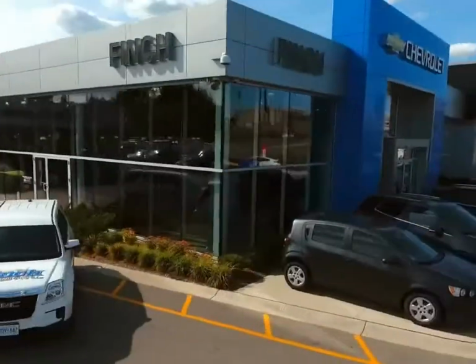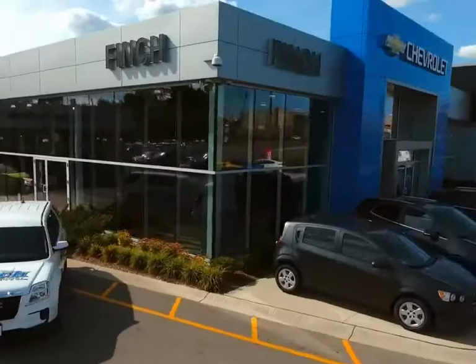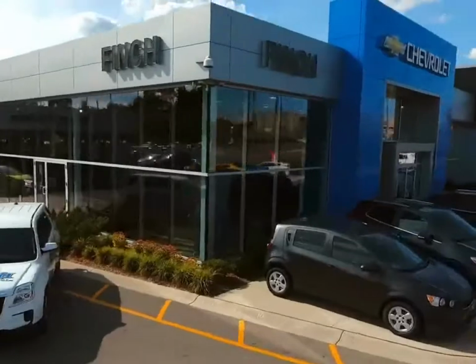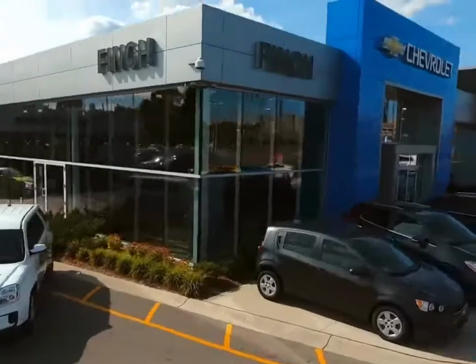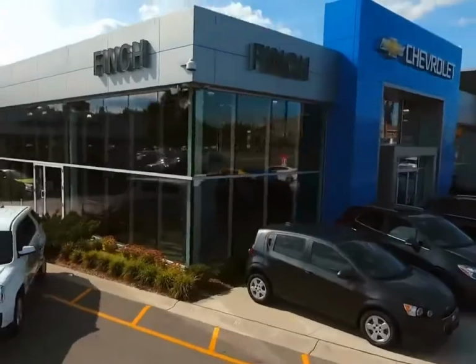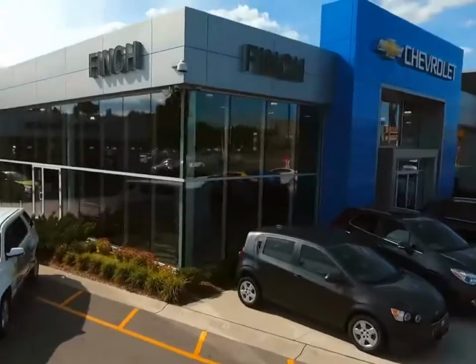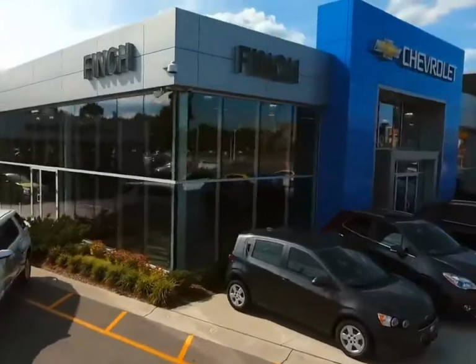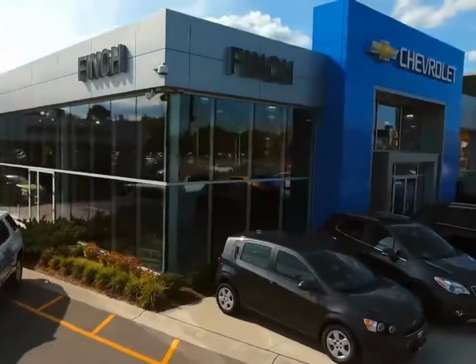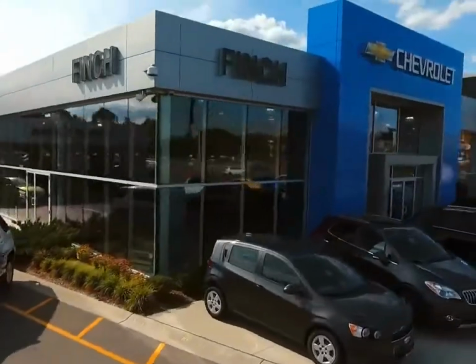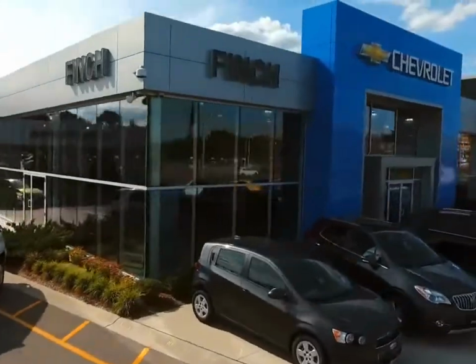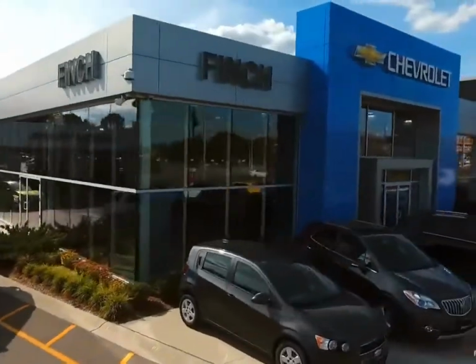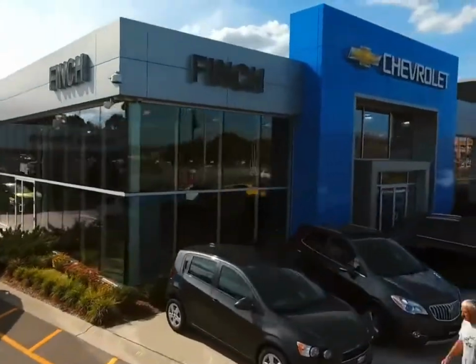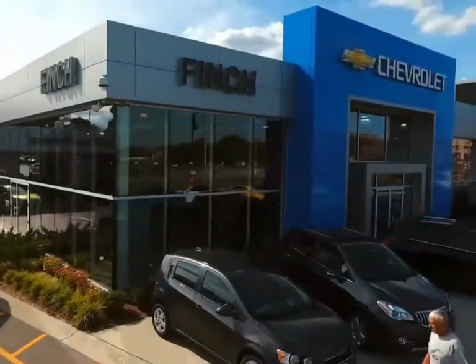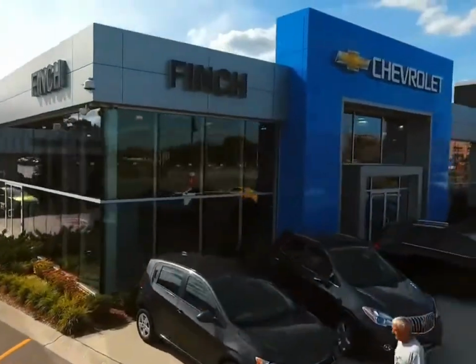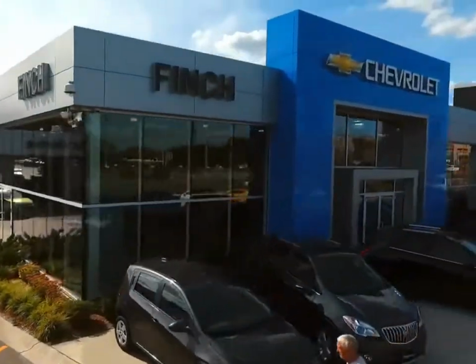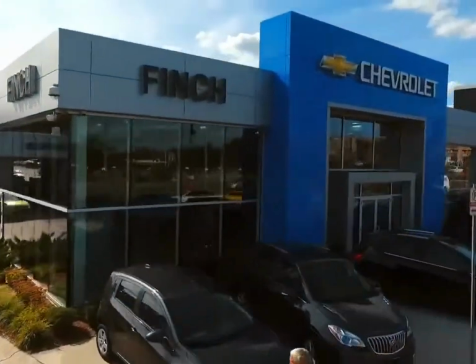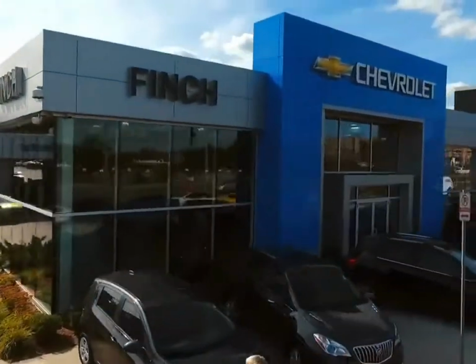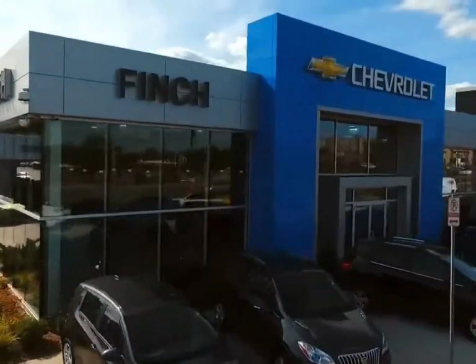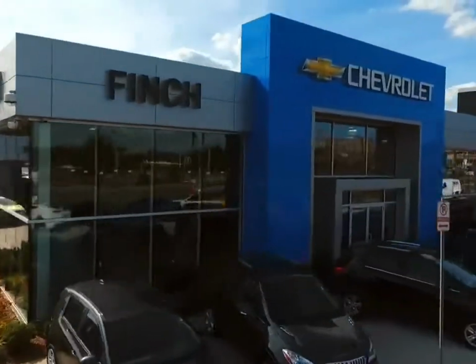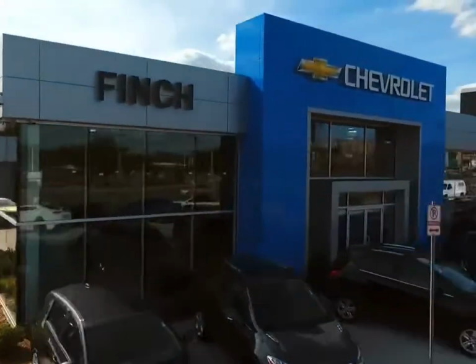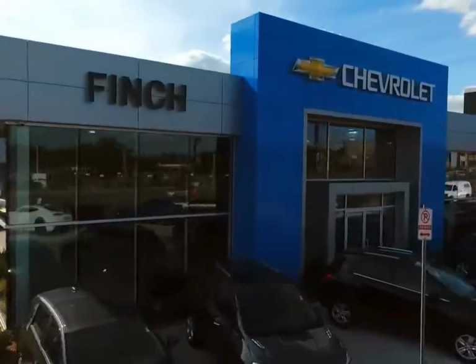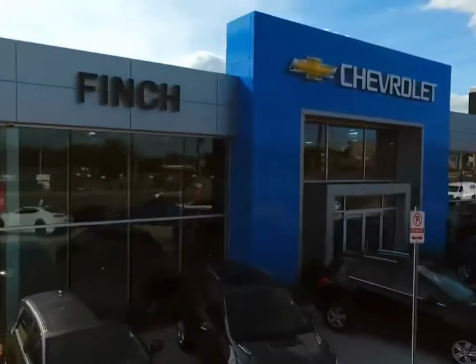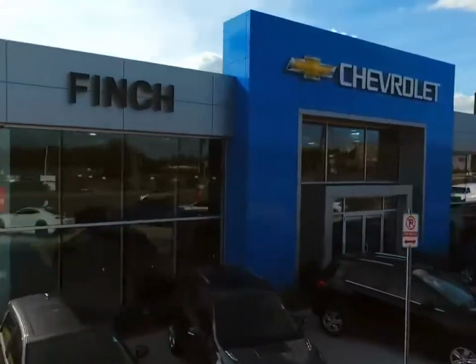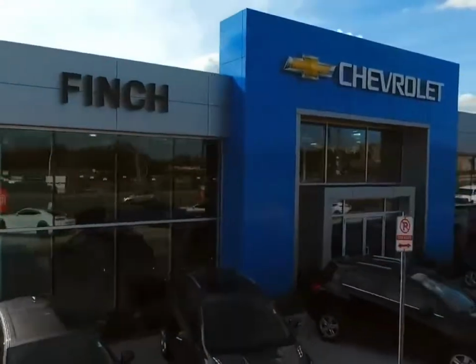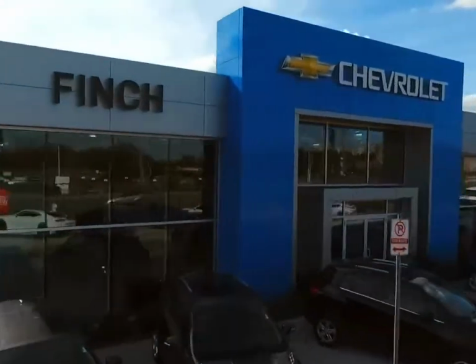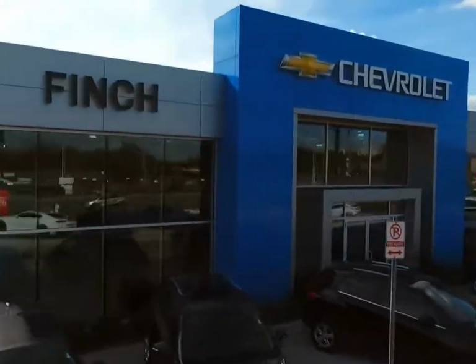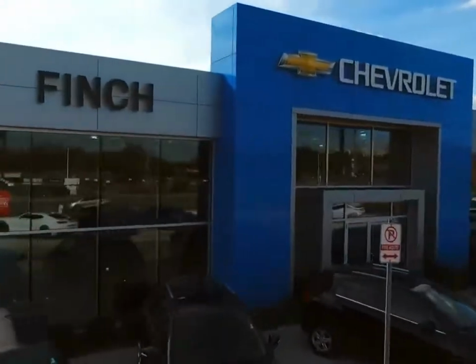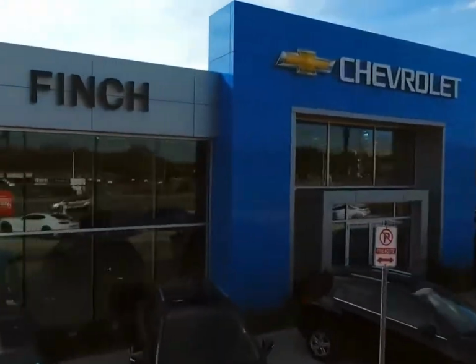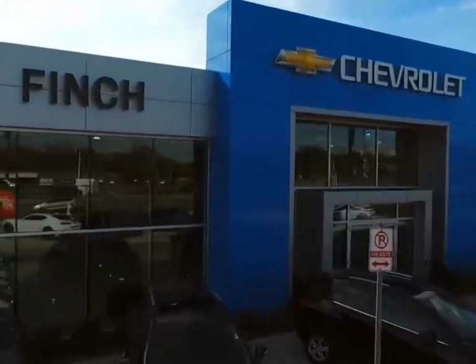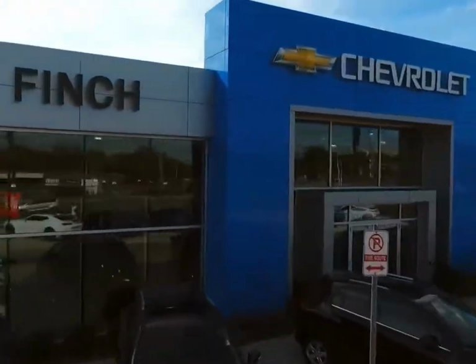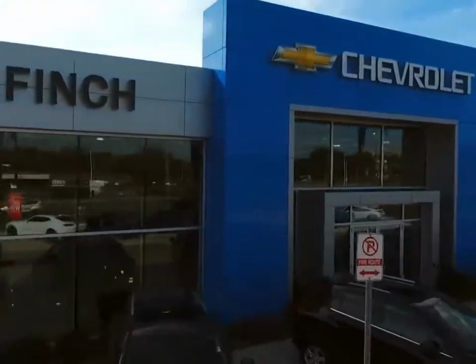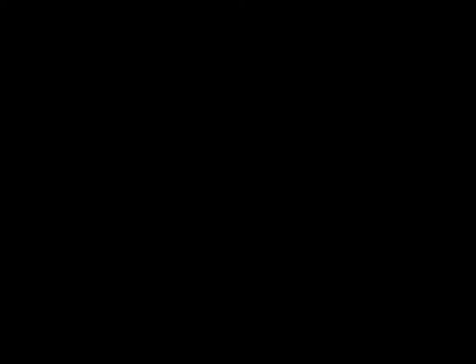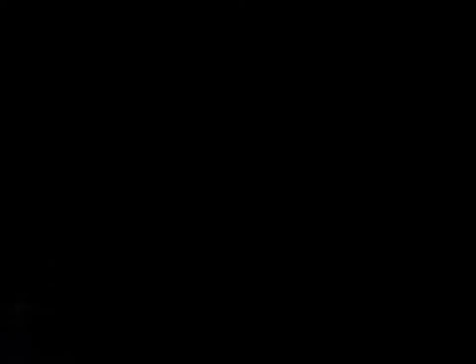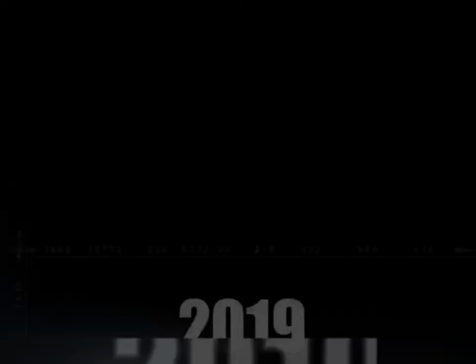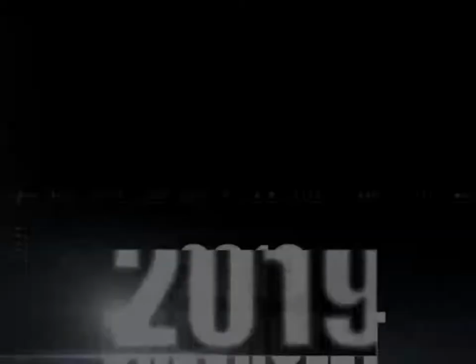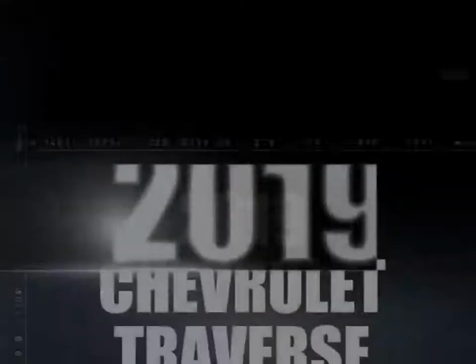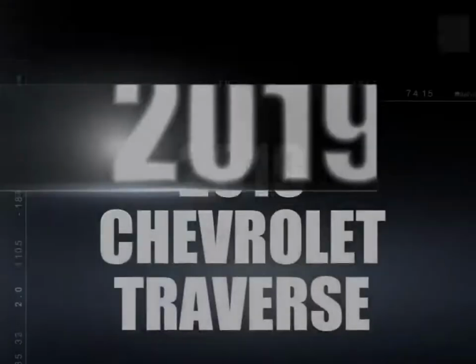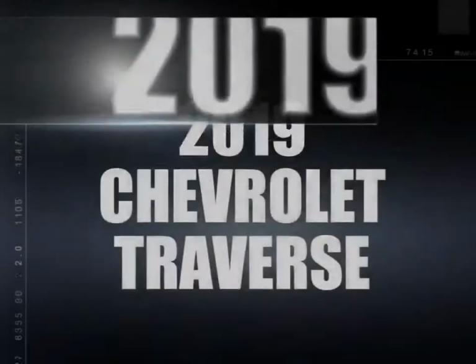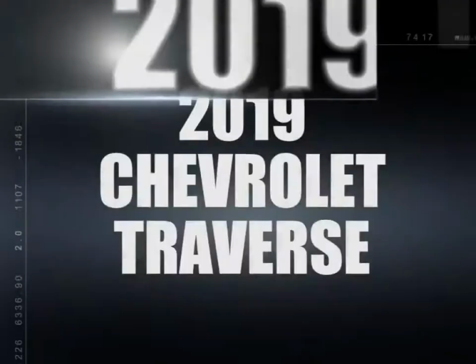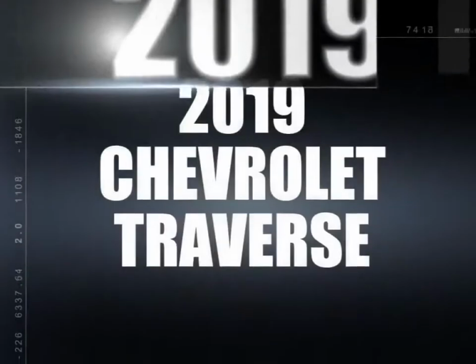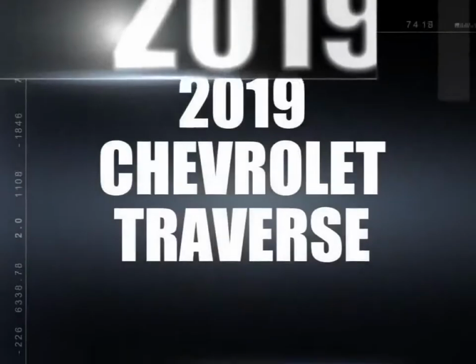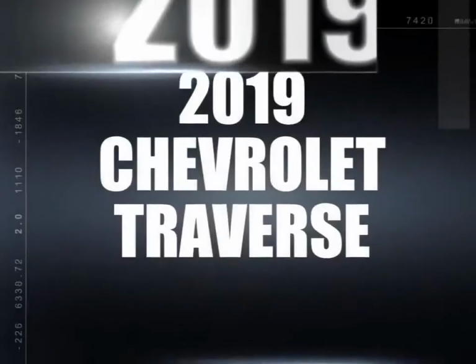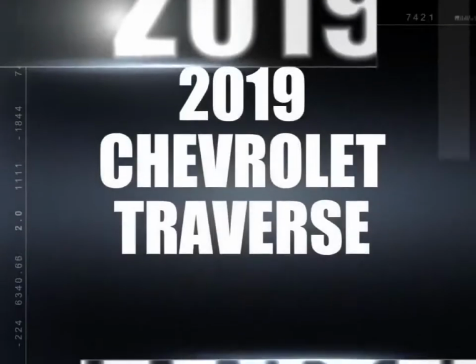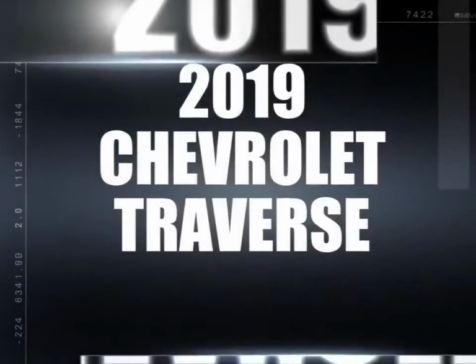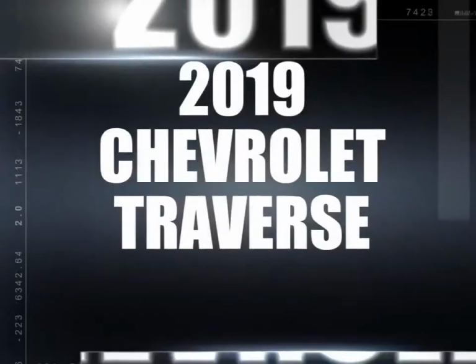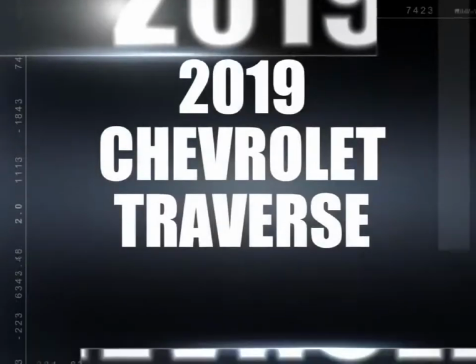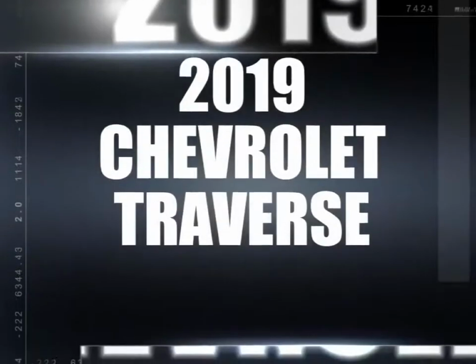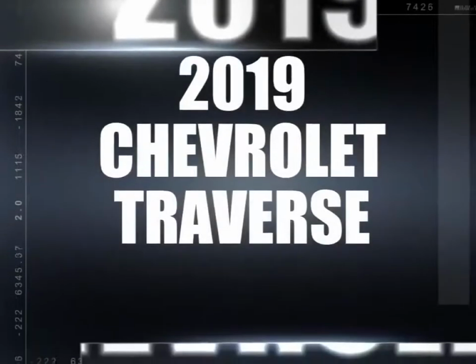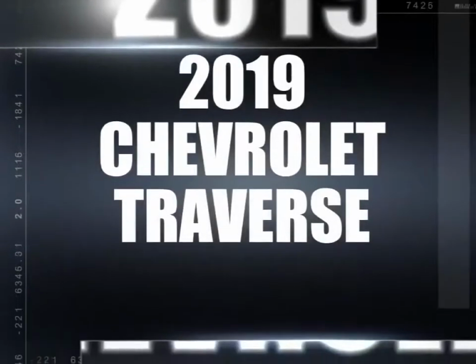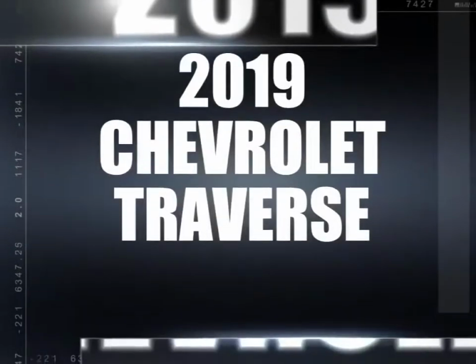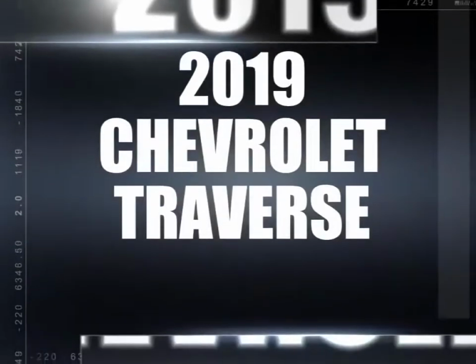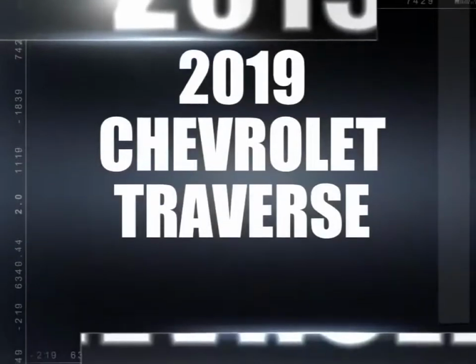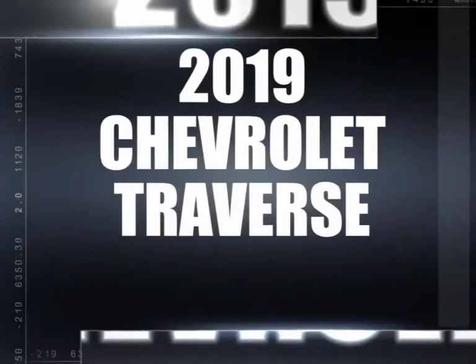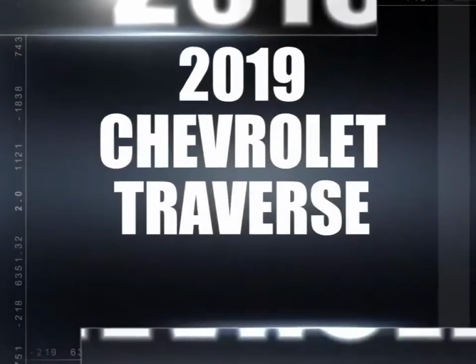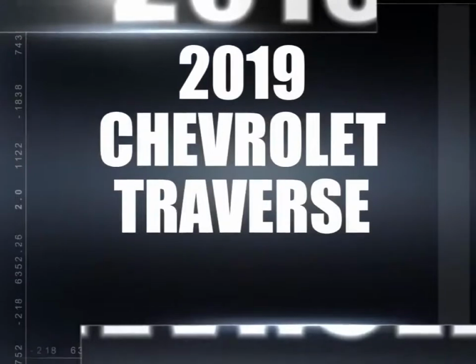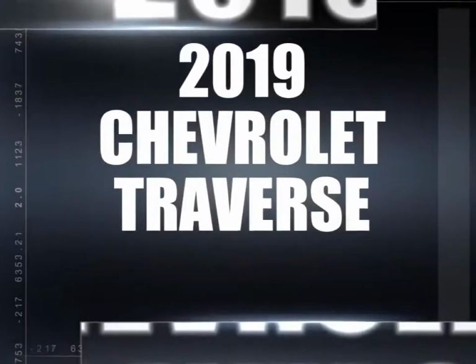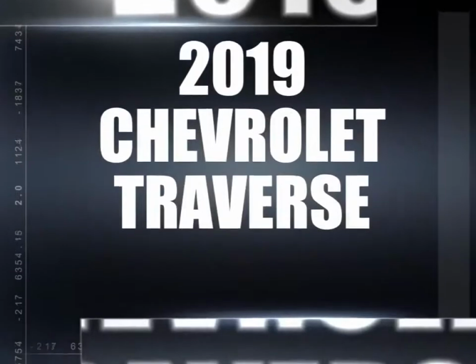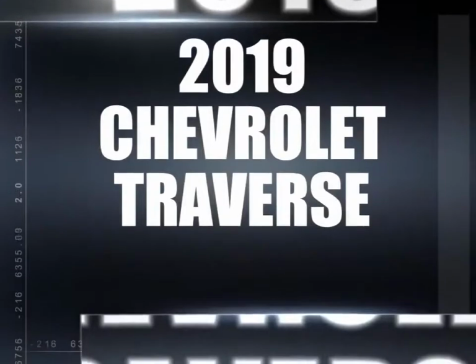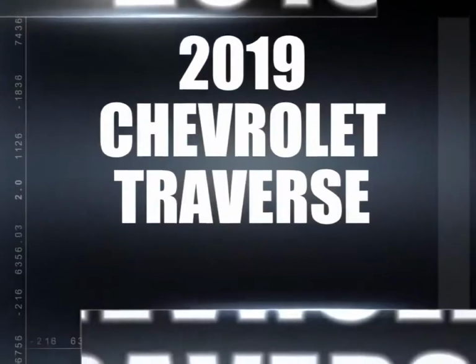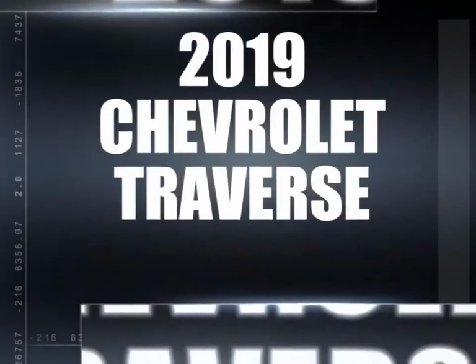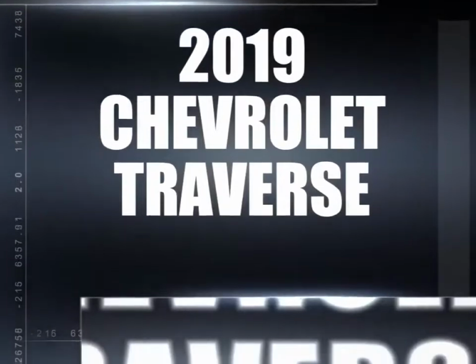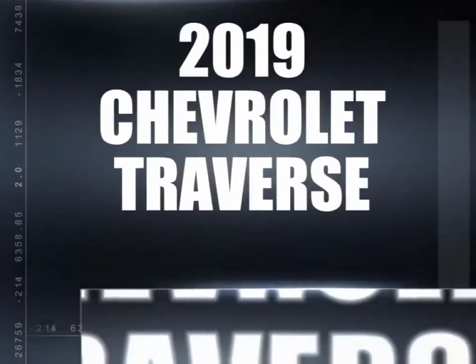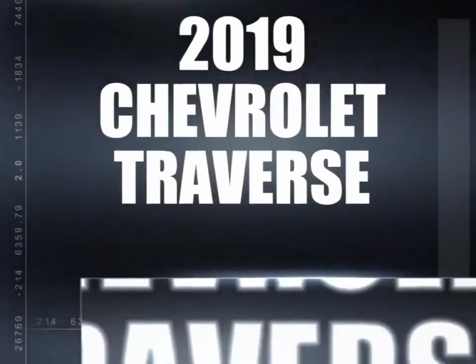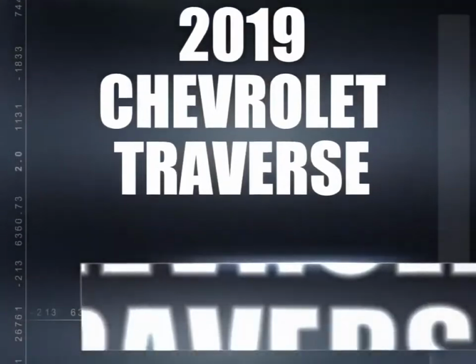Welcome to Finch Chevrolet. Today we're looking at a 2019 Chevrolet Traverse.